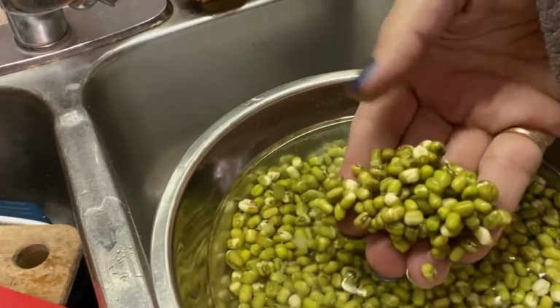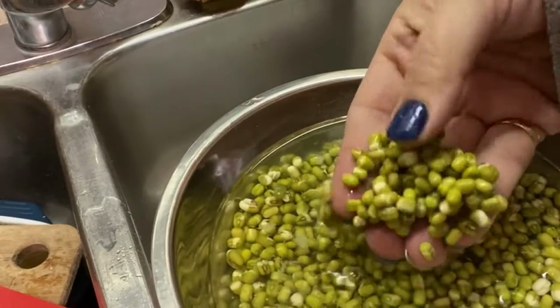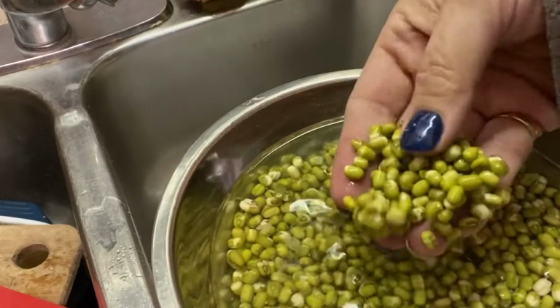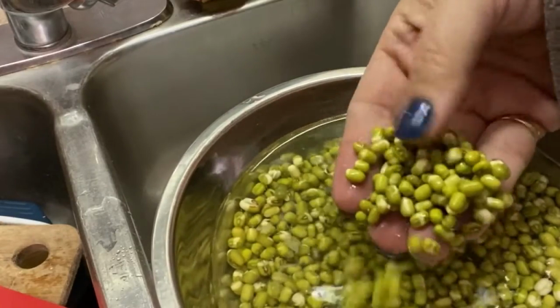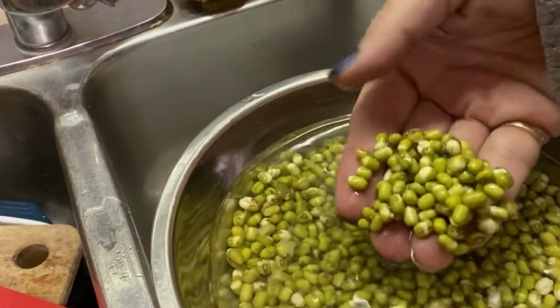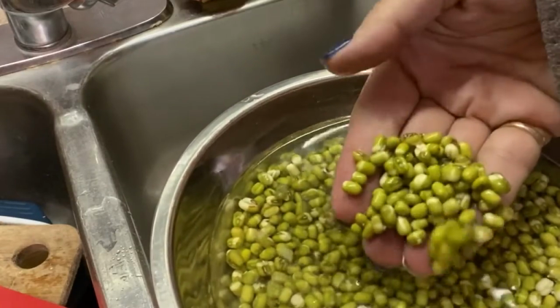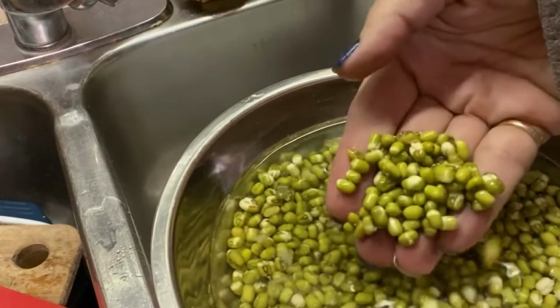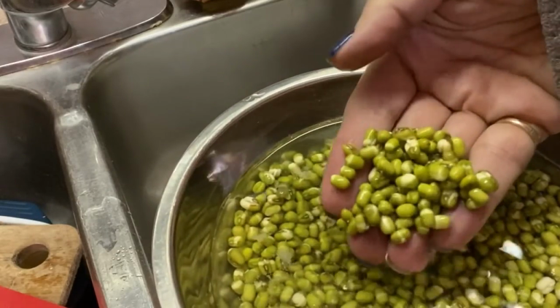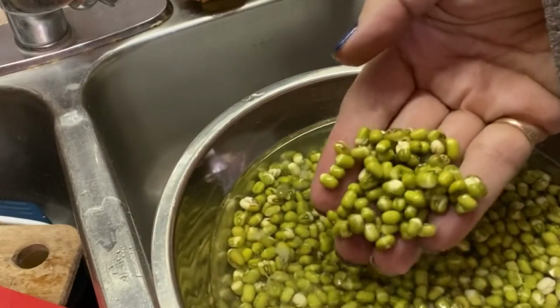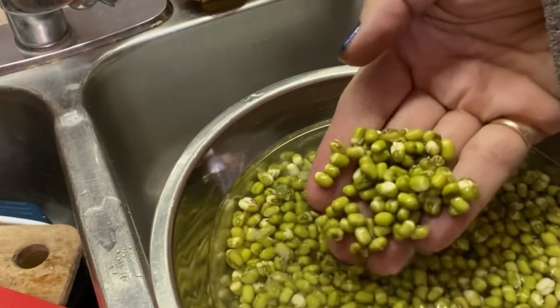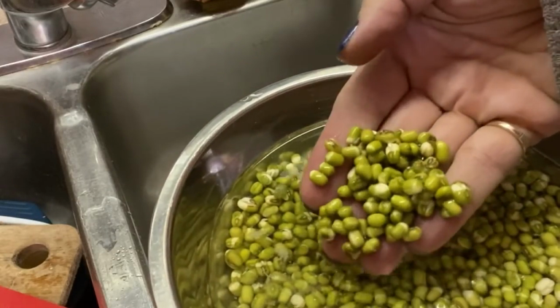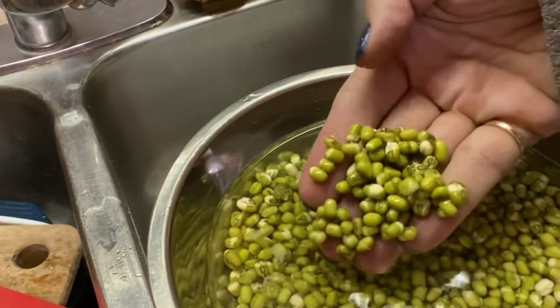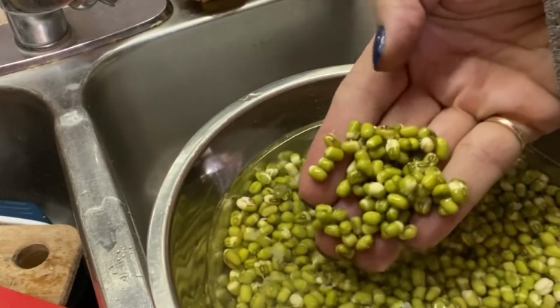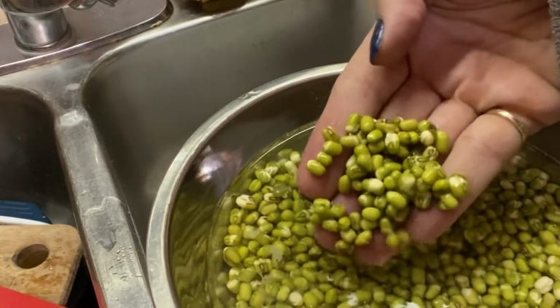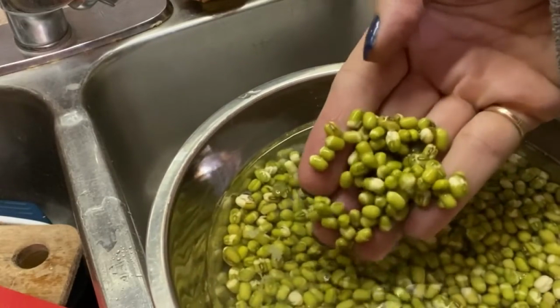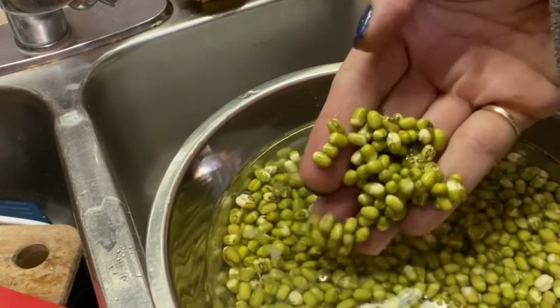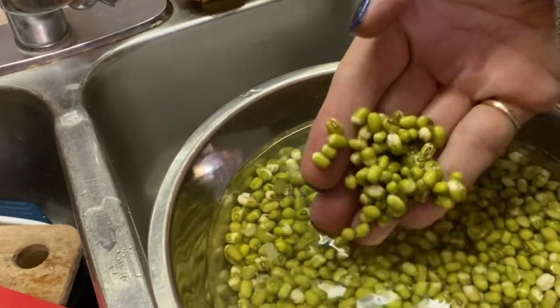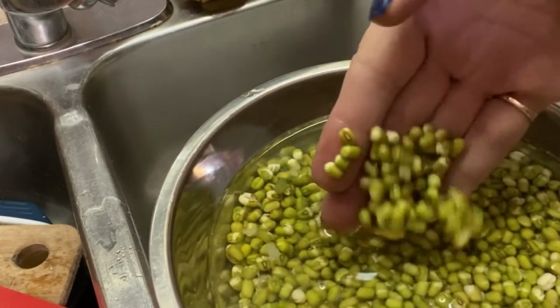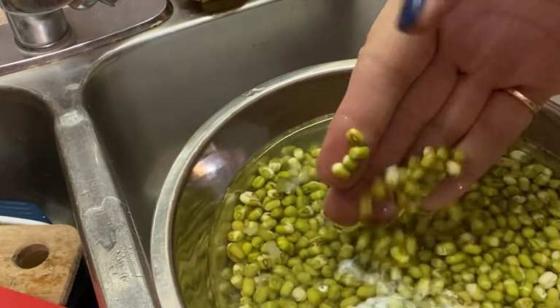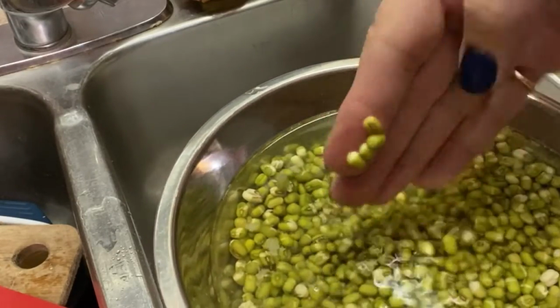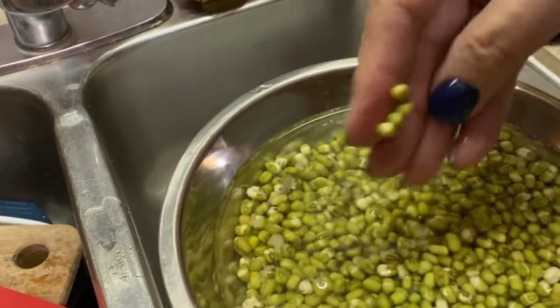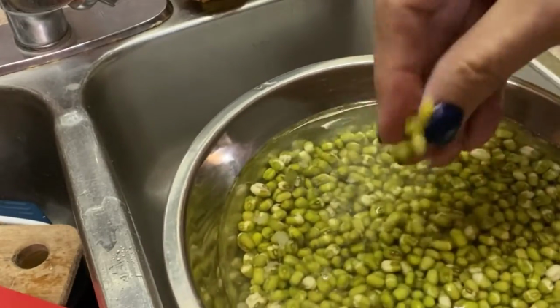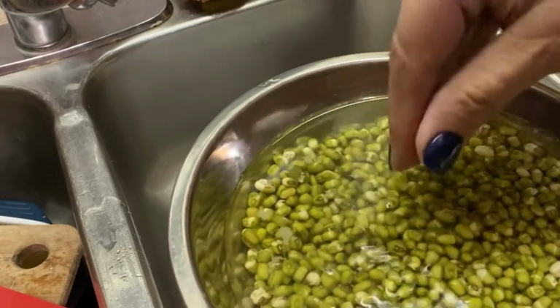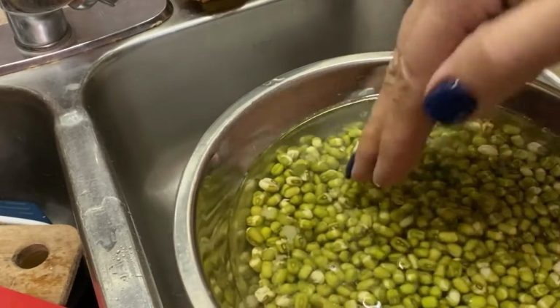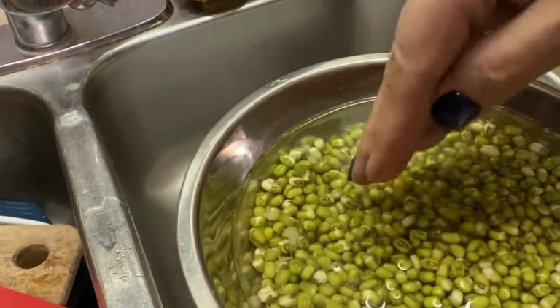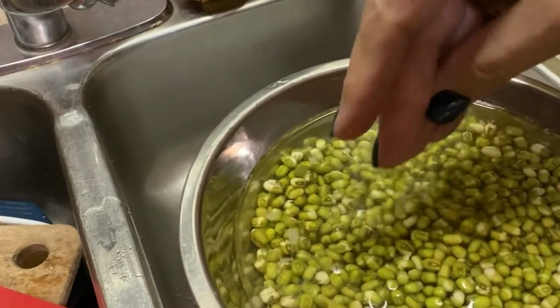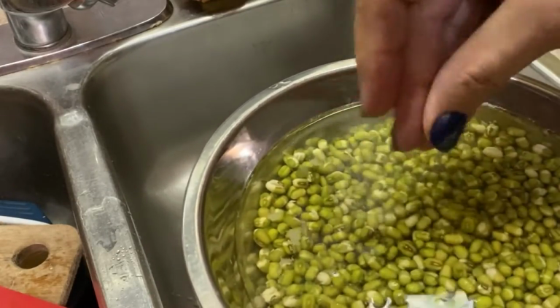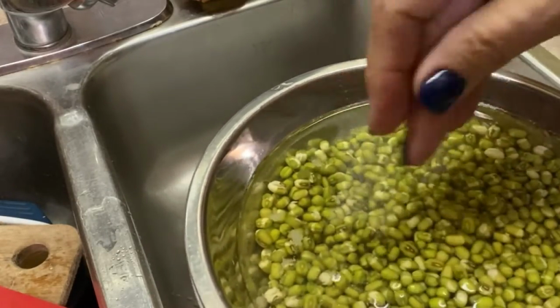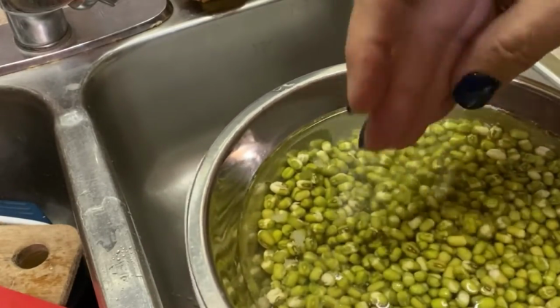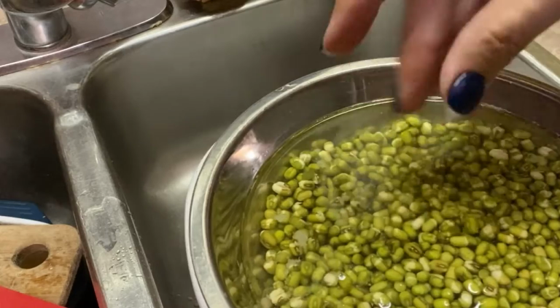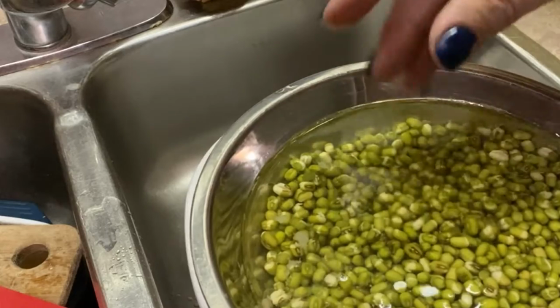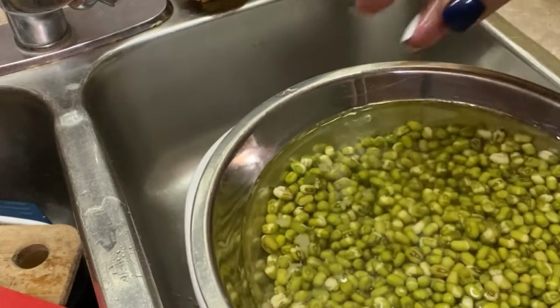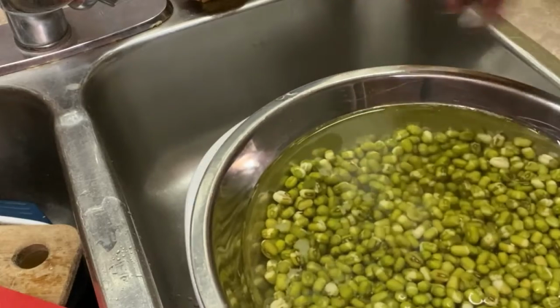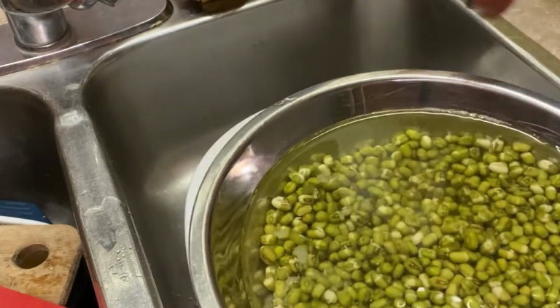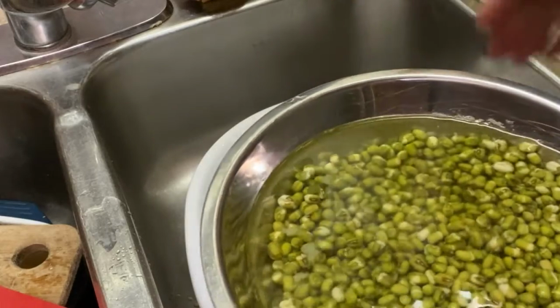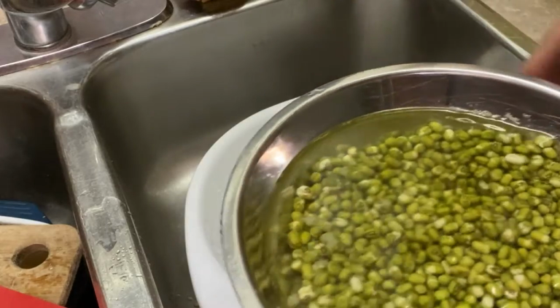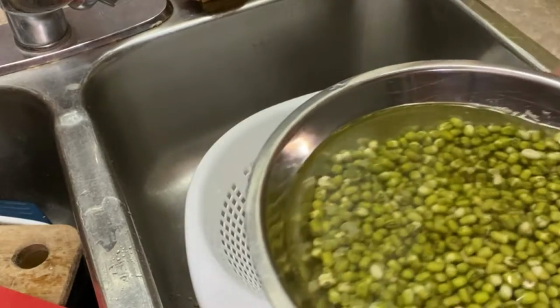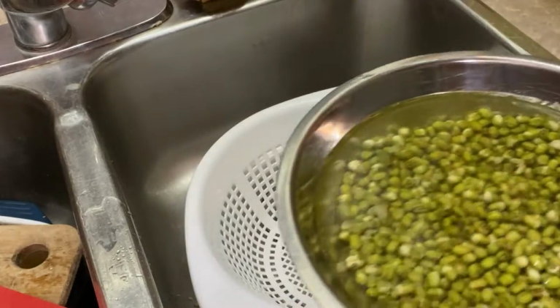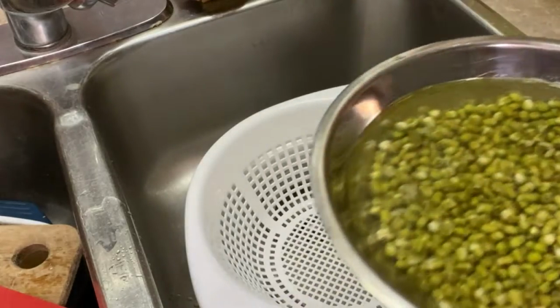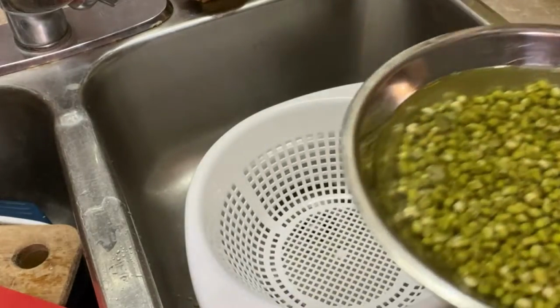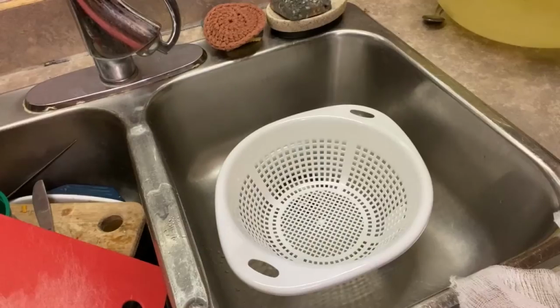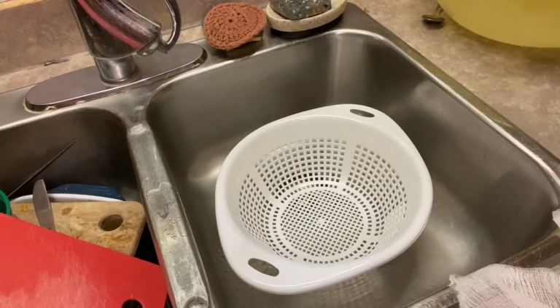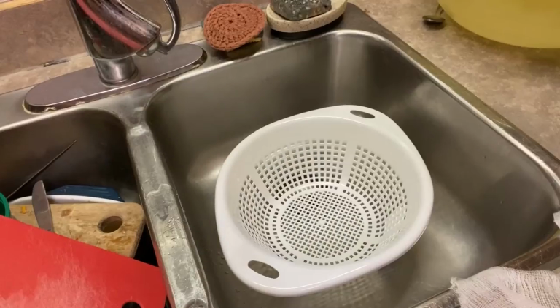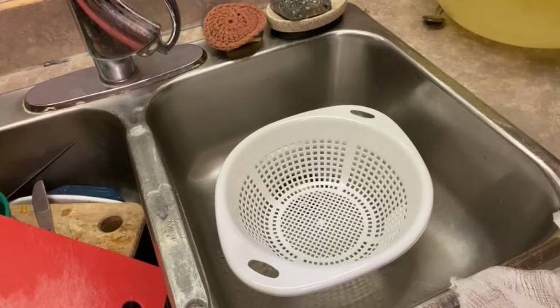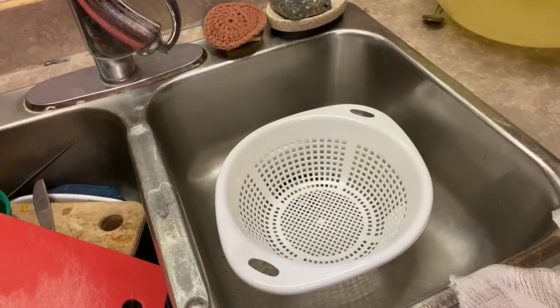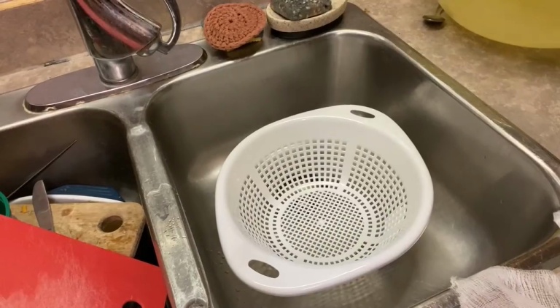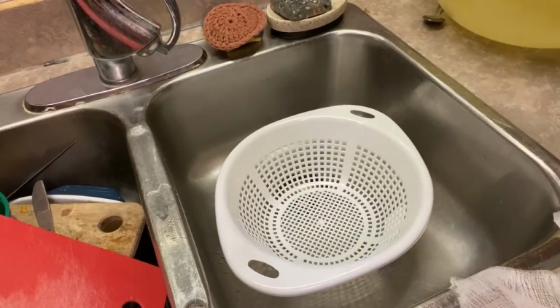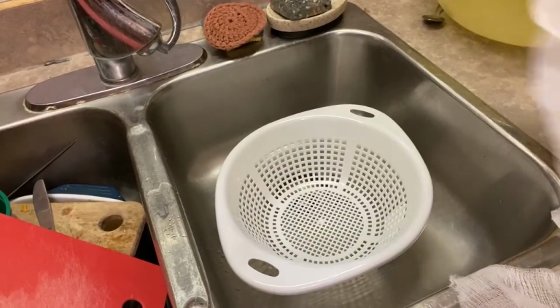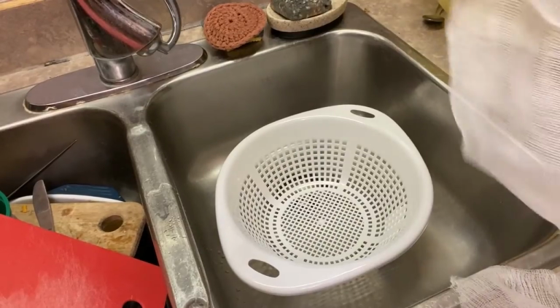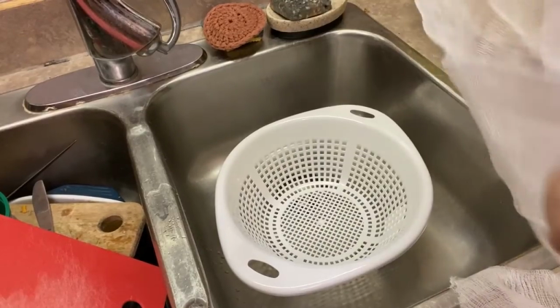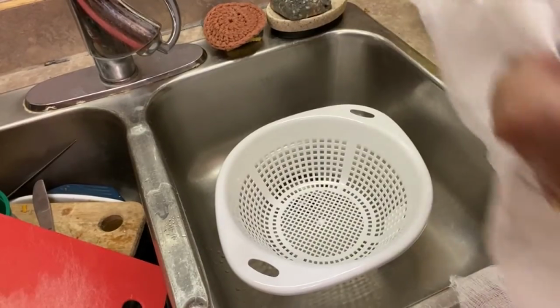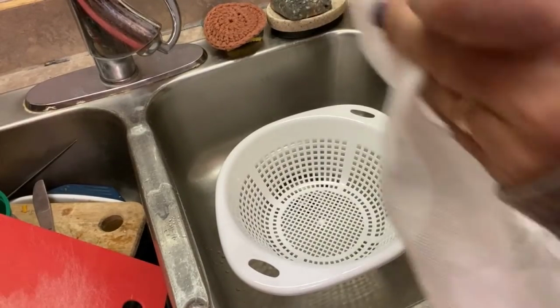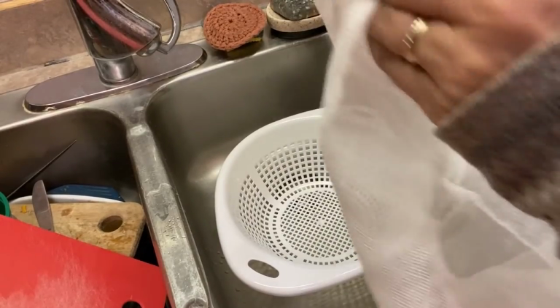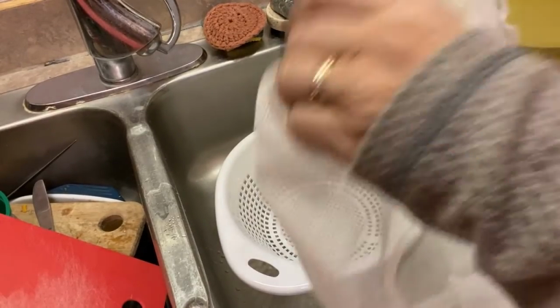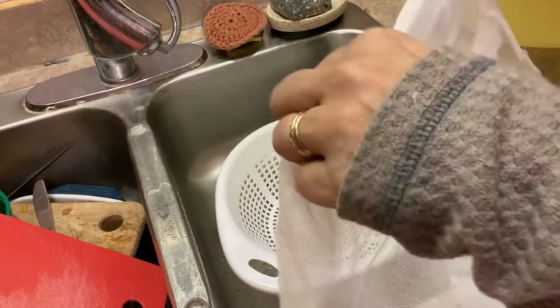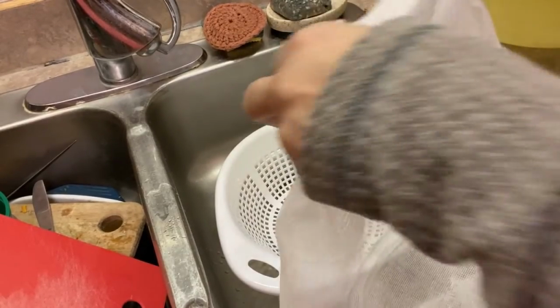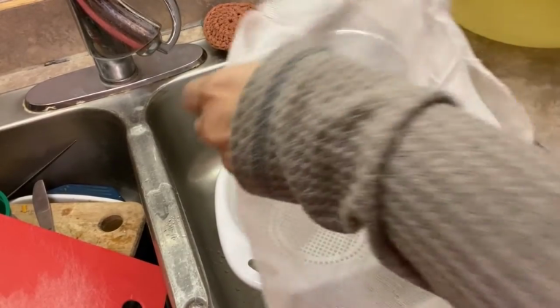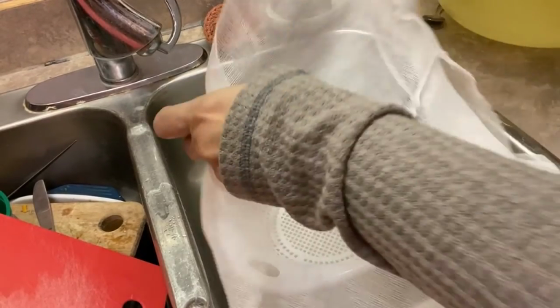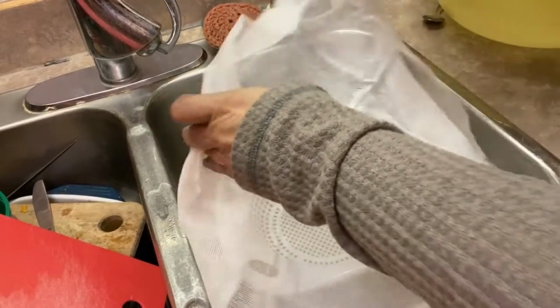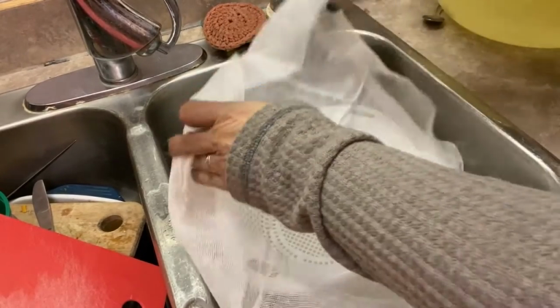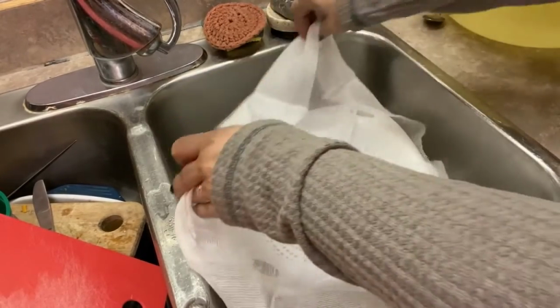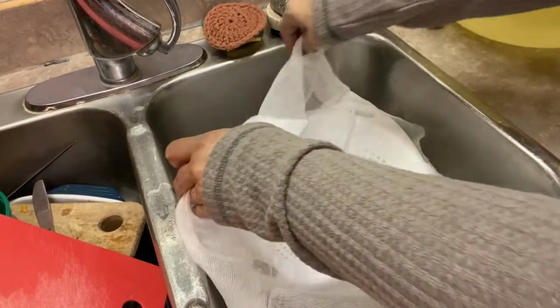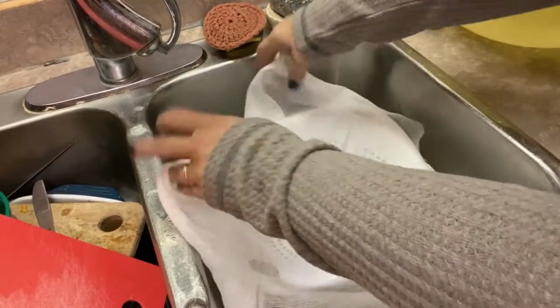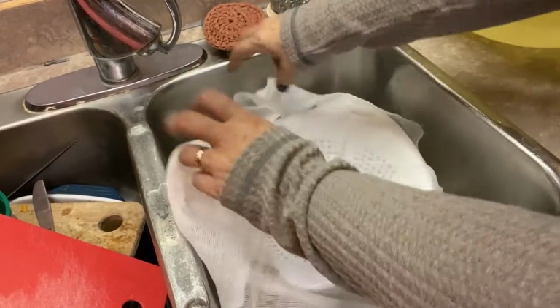Welcome to Little Garden on the Prairies. In today's video I'm going to show you how you can grow your own bean sprouts easily without any soil.